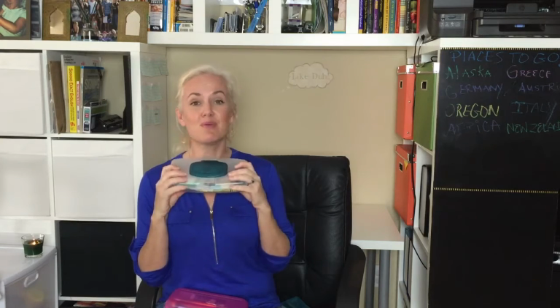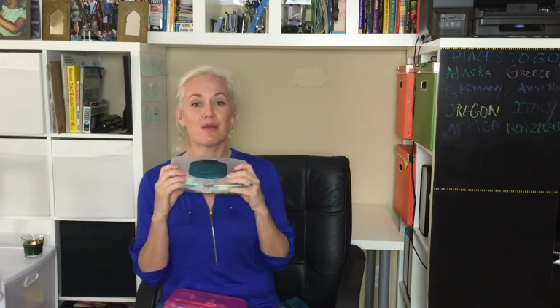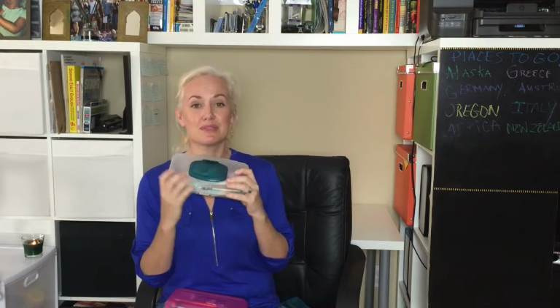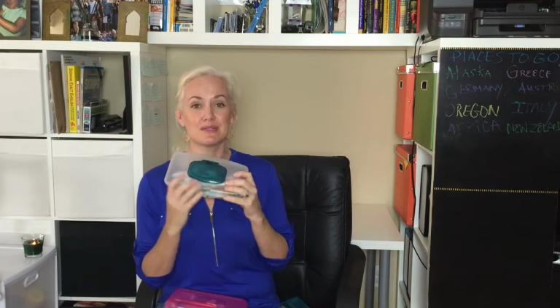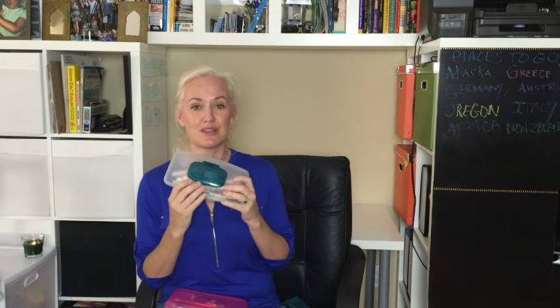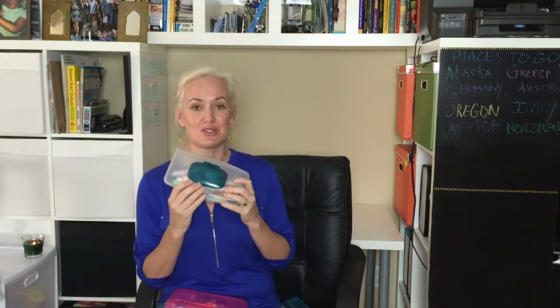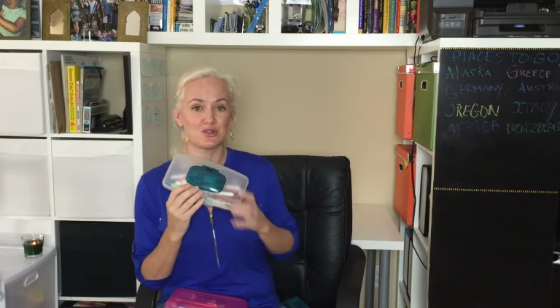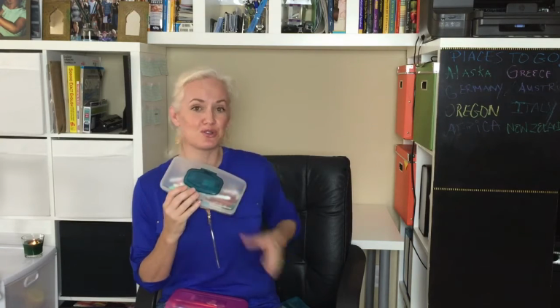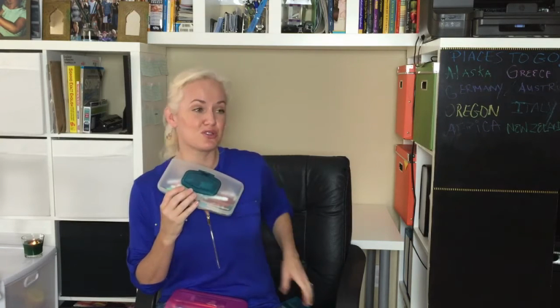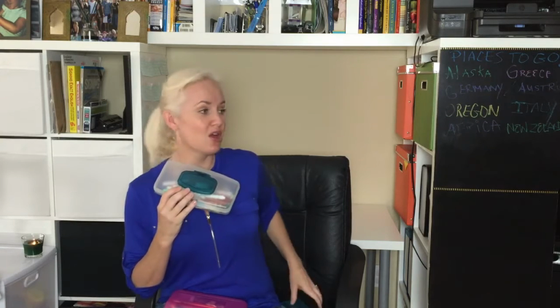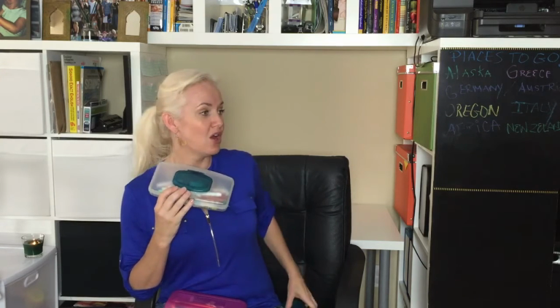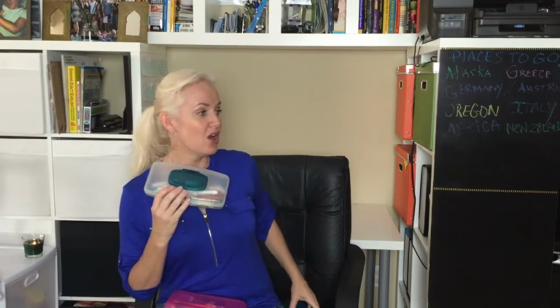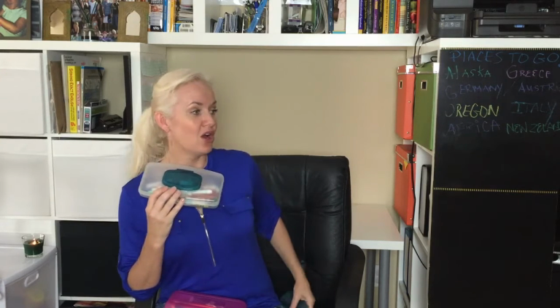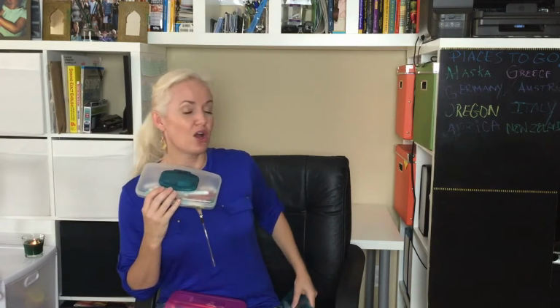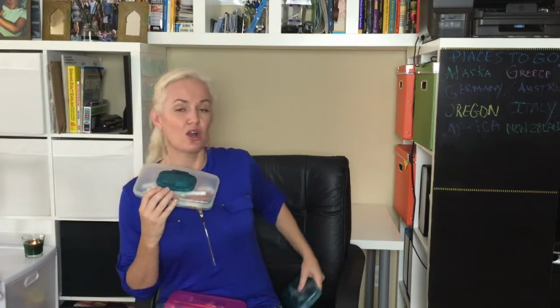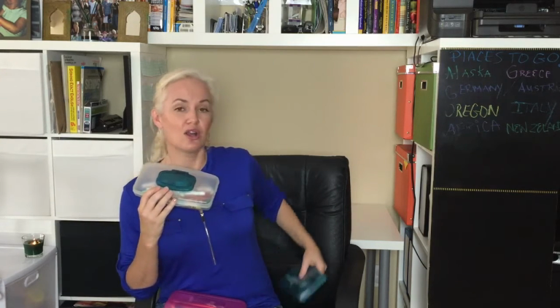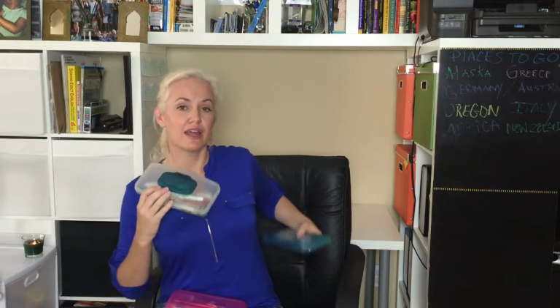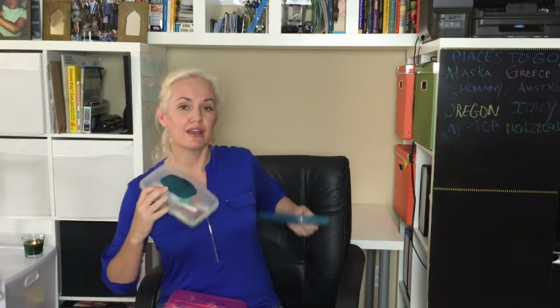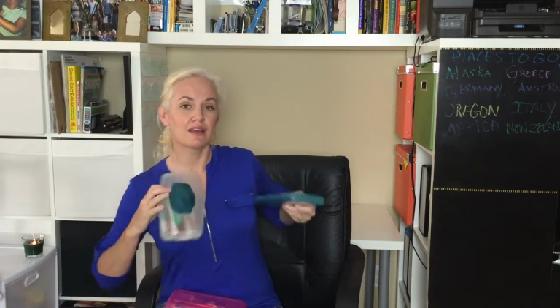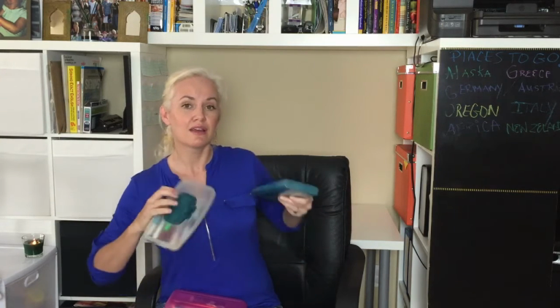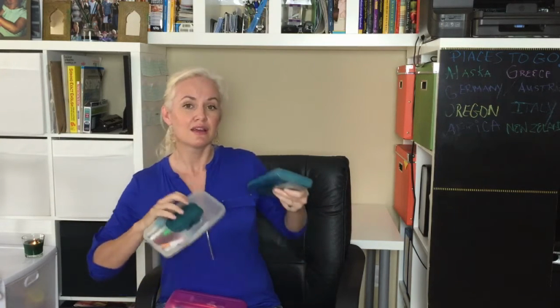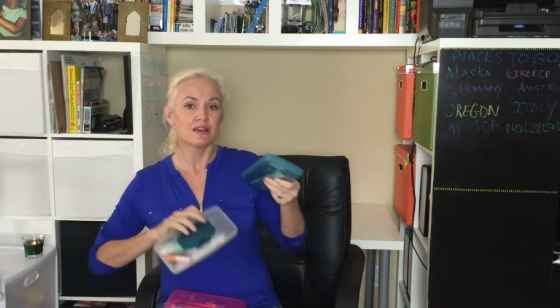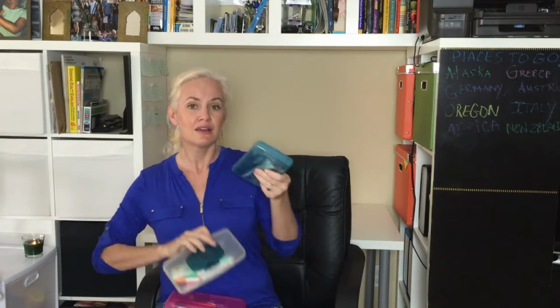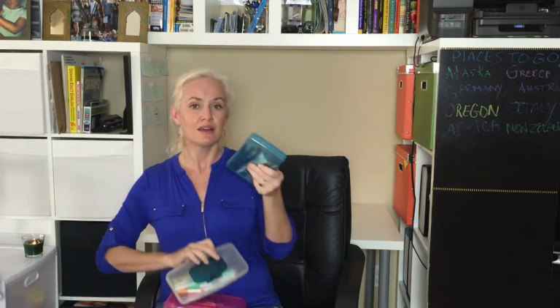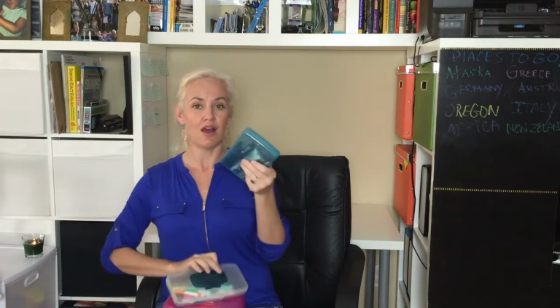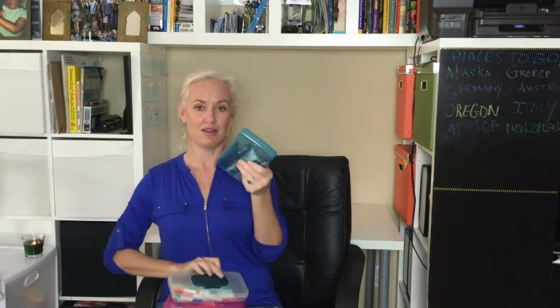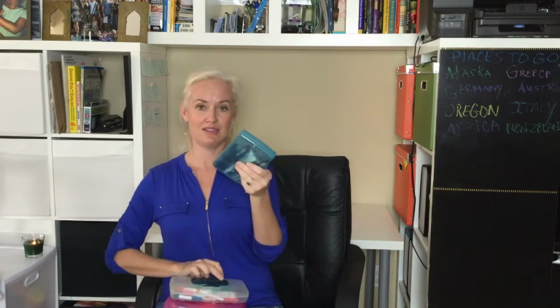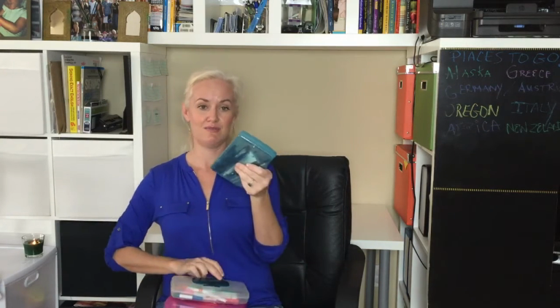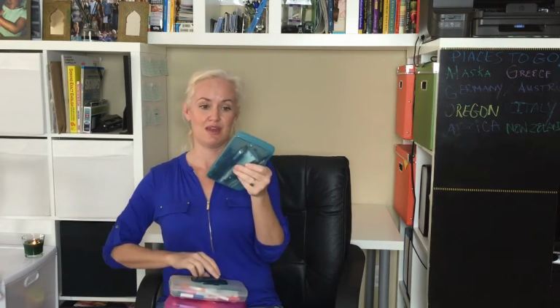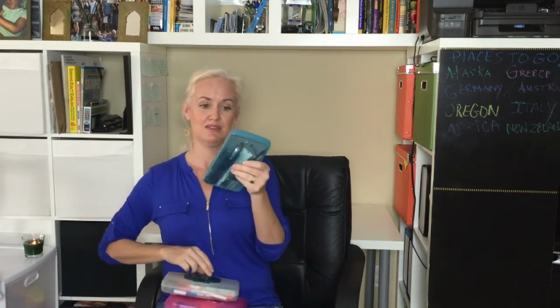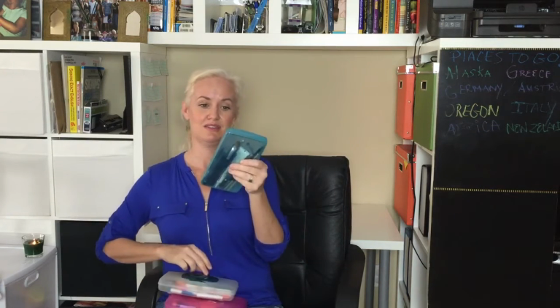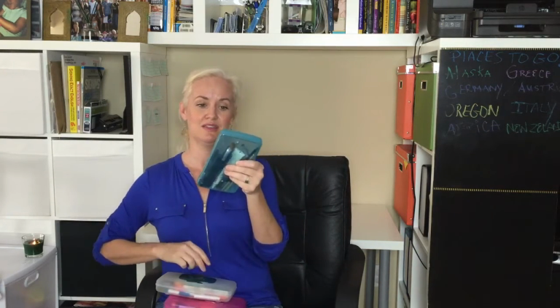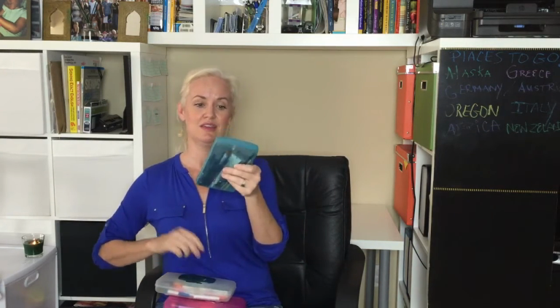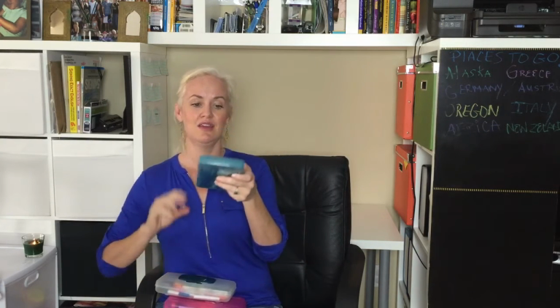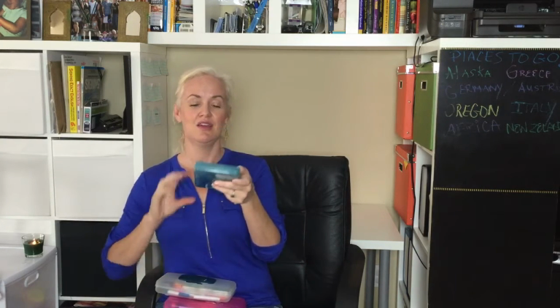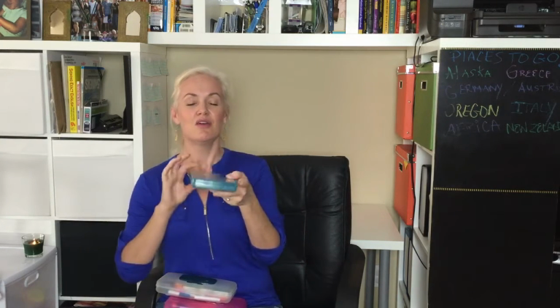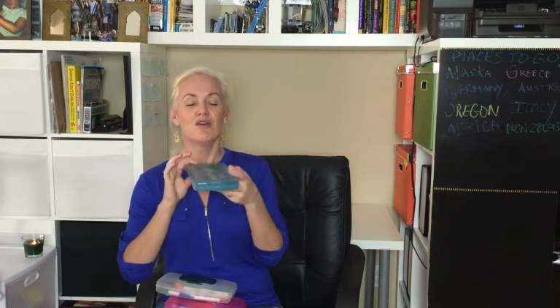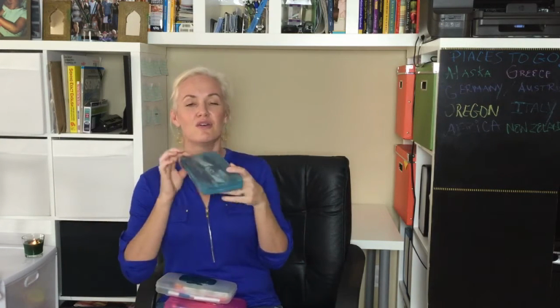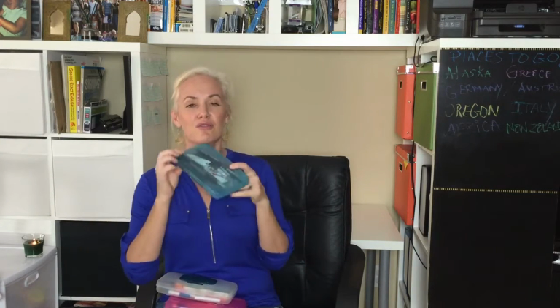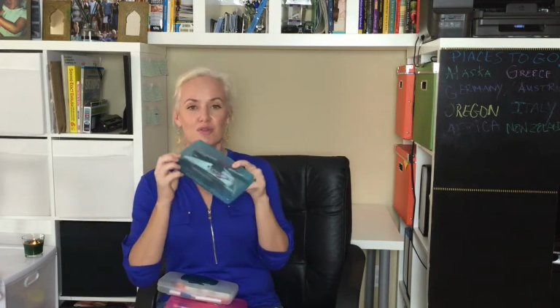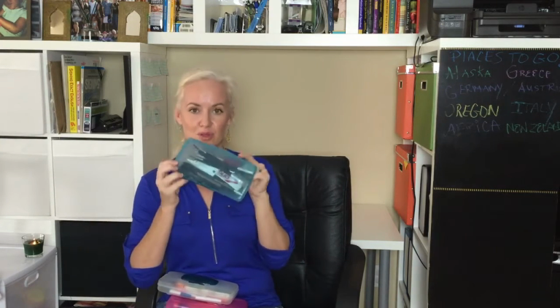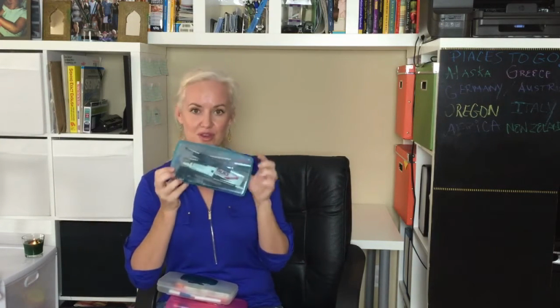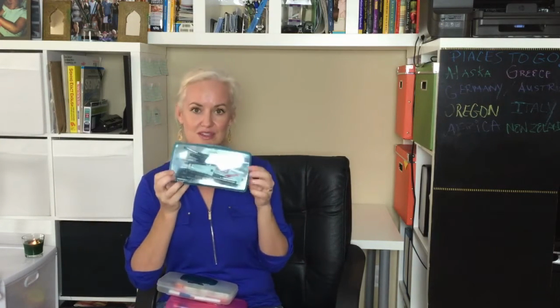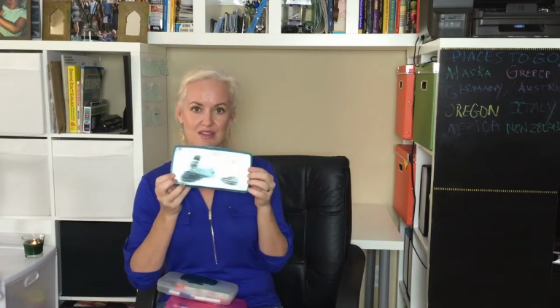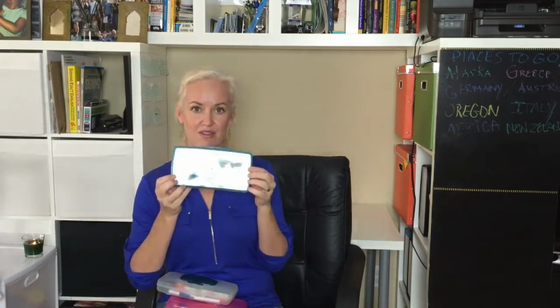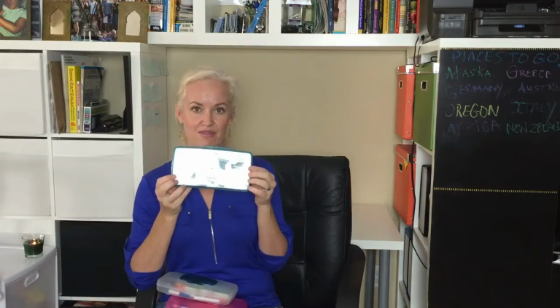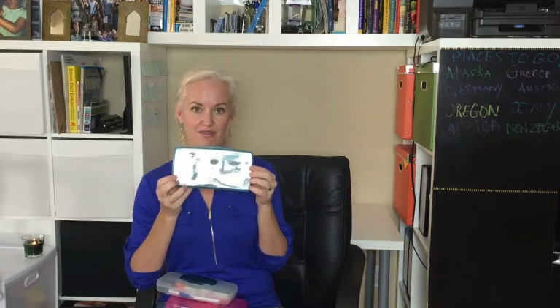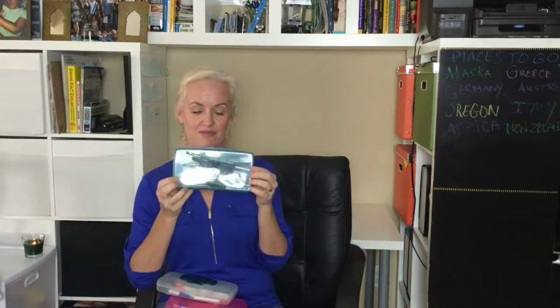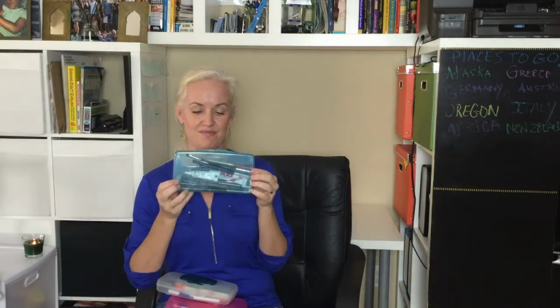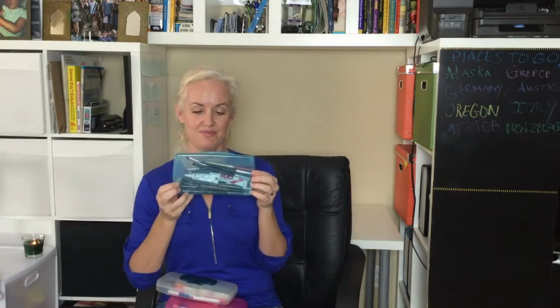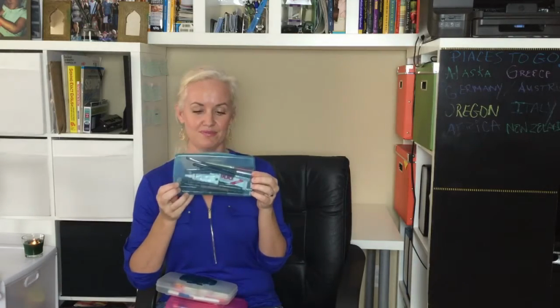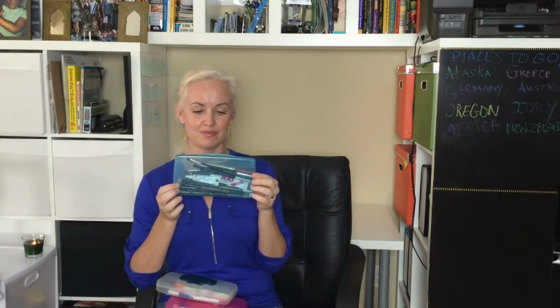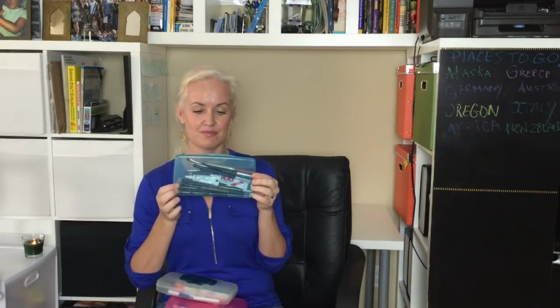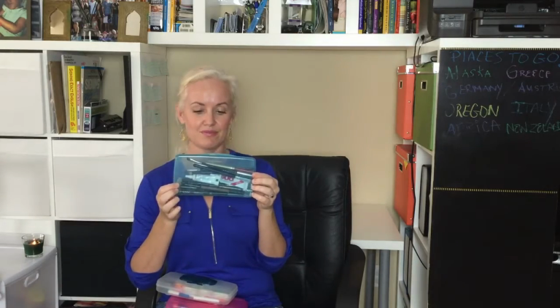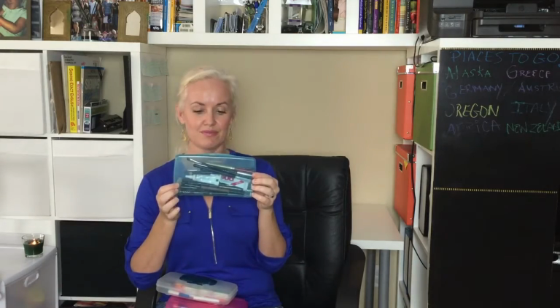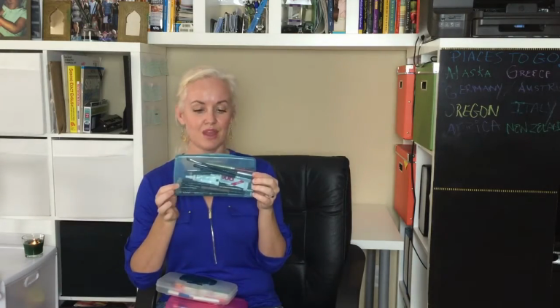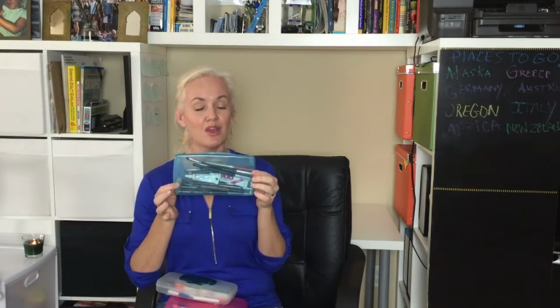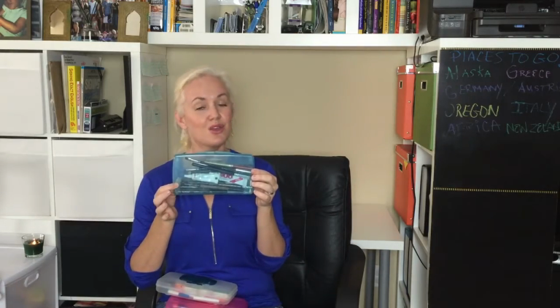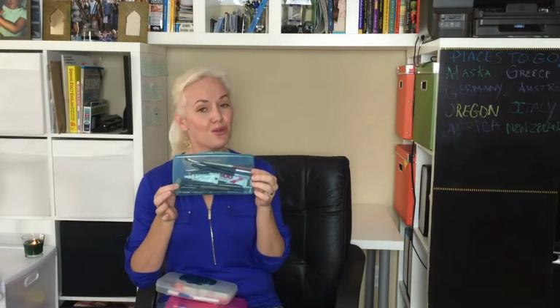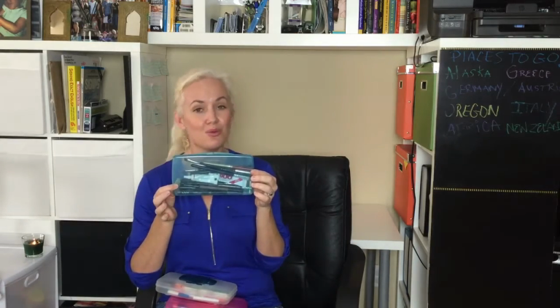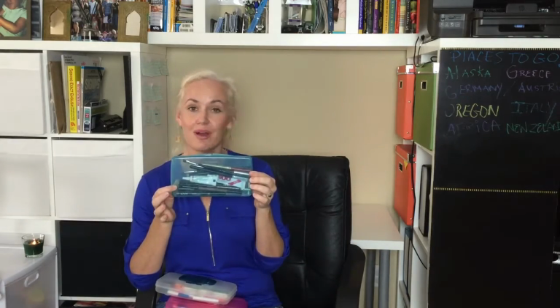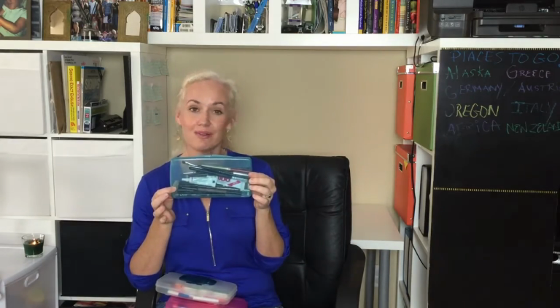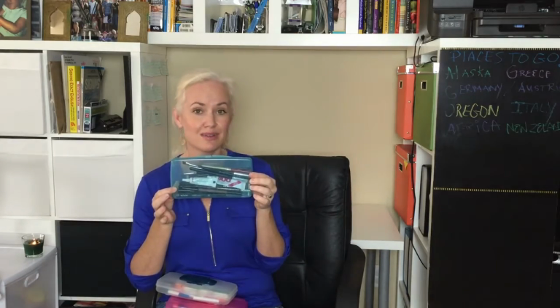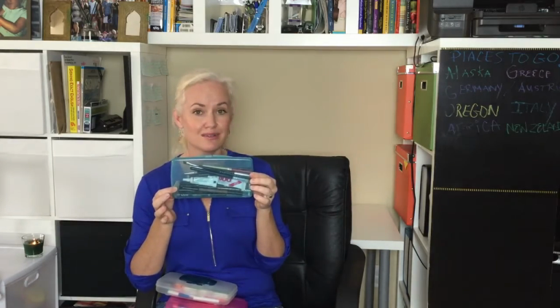Baby wipe dispensers are like awesomeness for baby stuff. You're welcome.